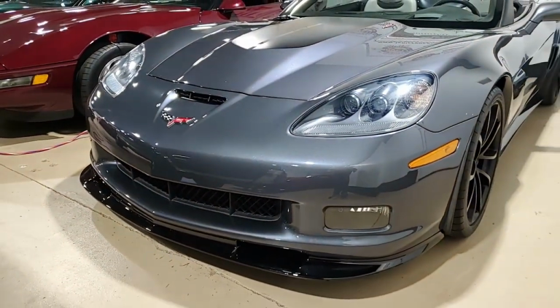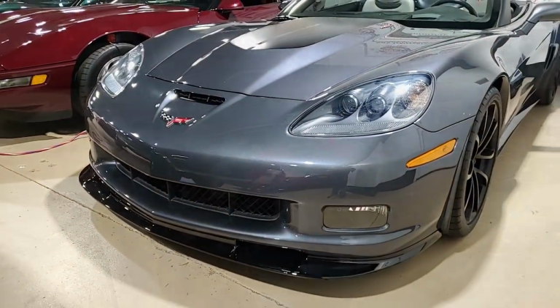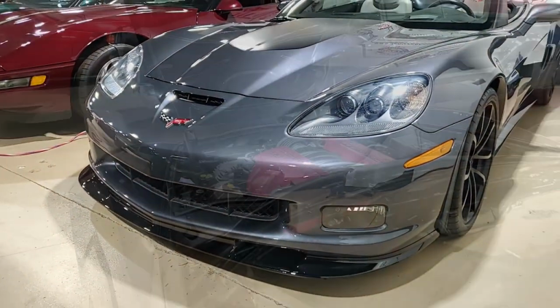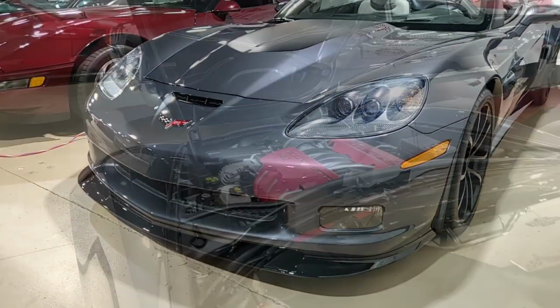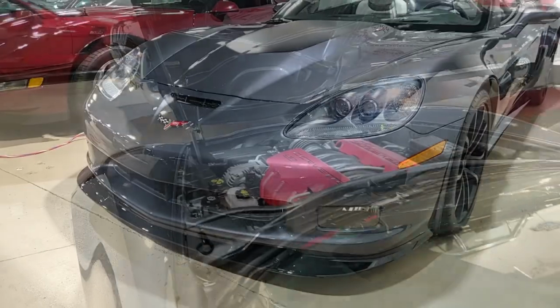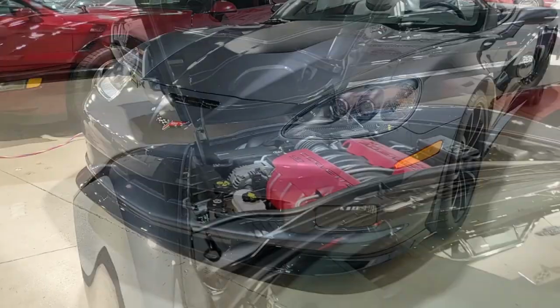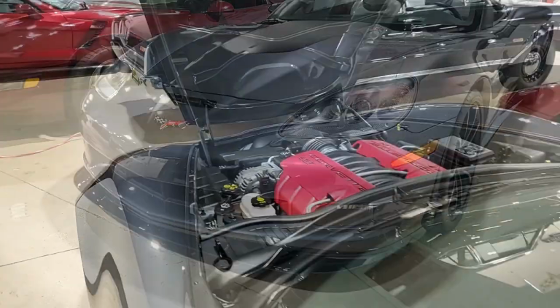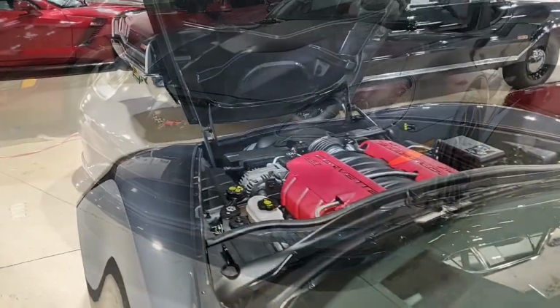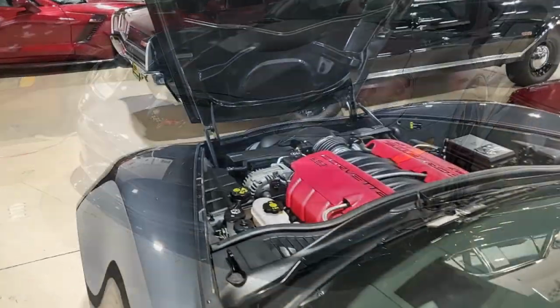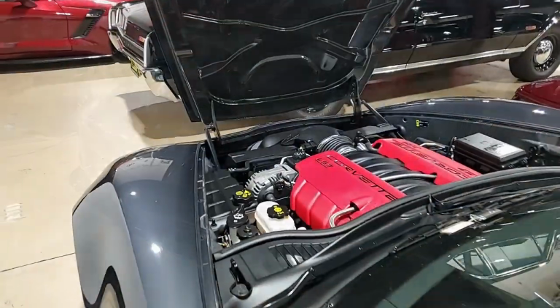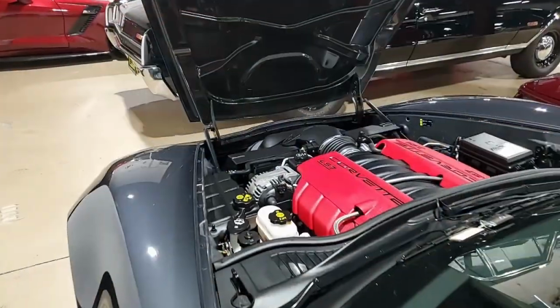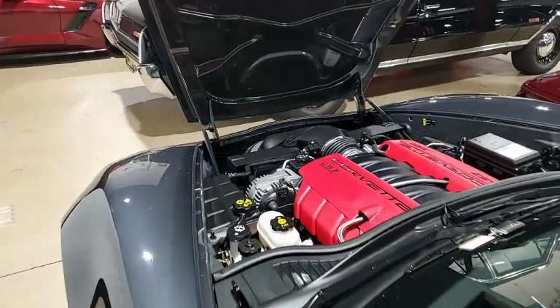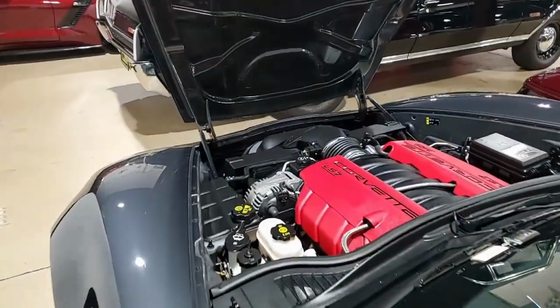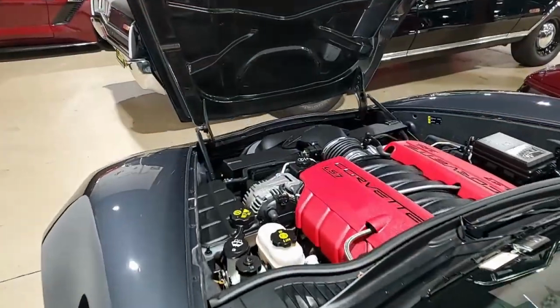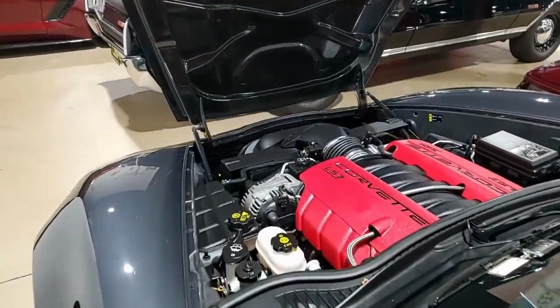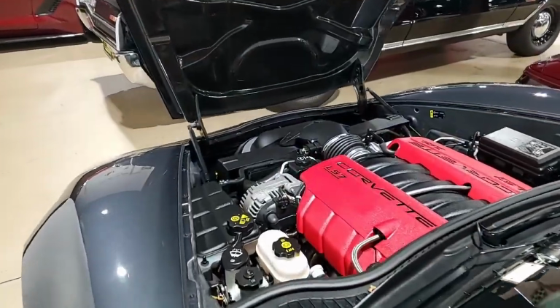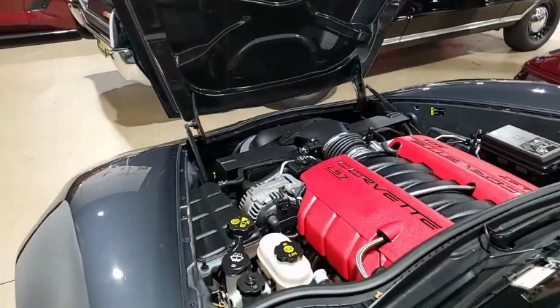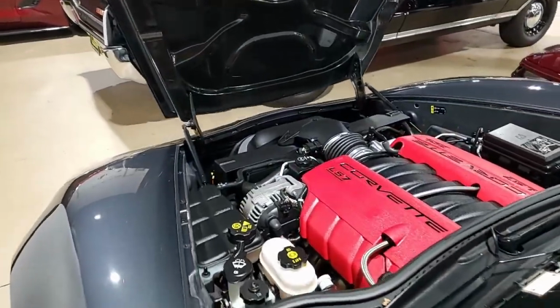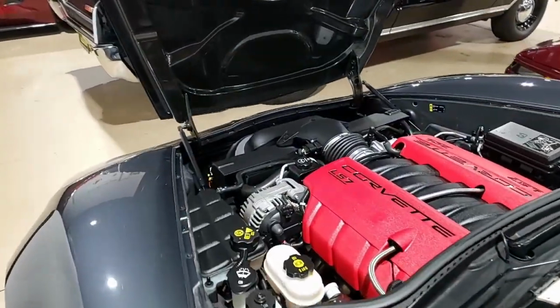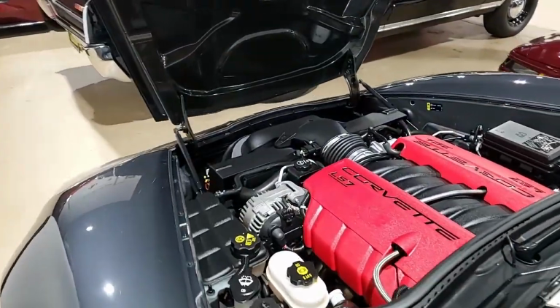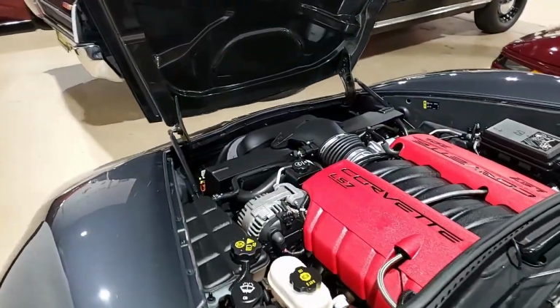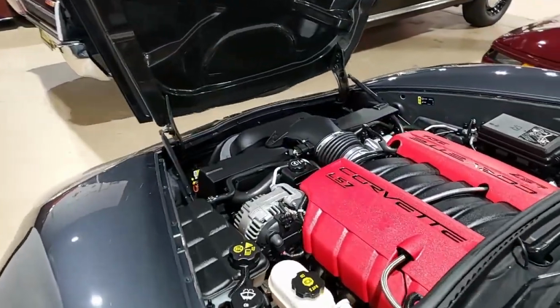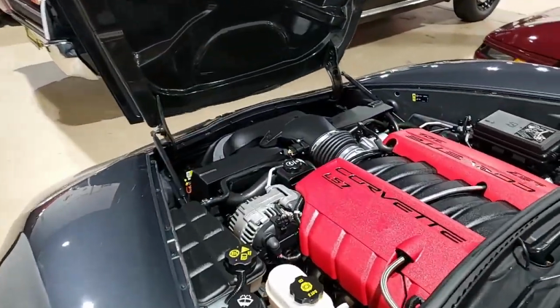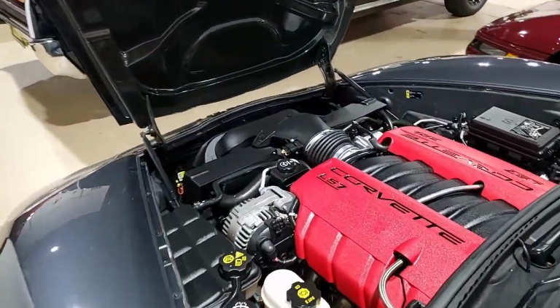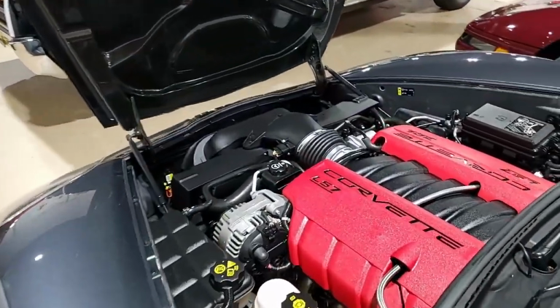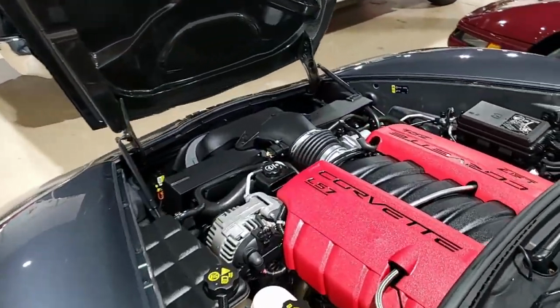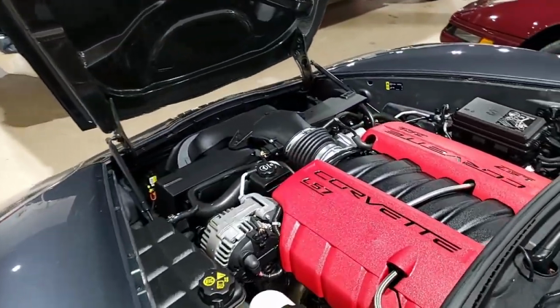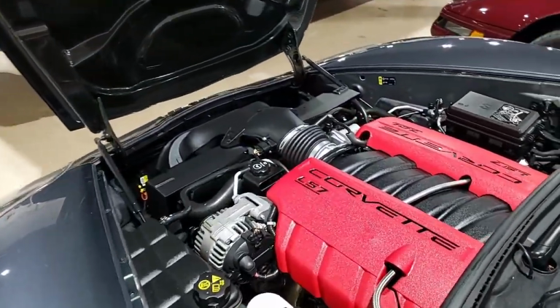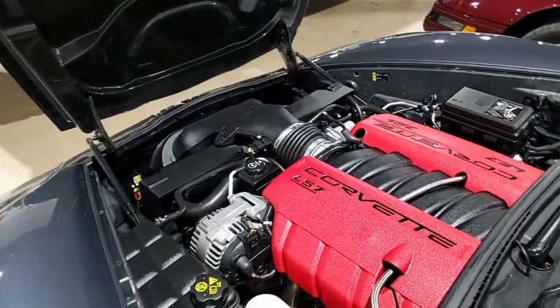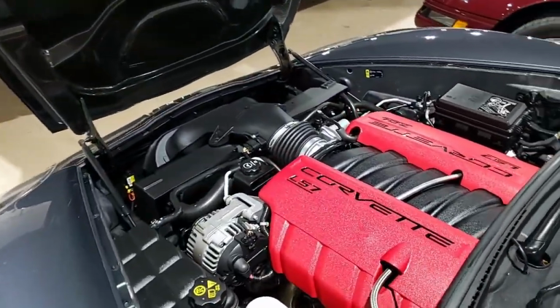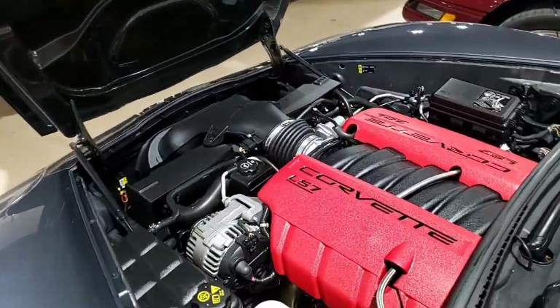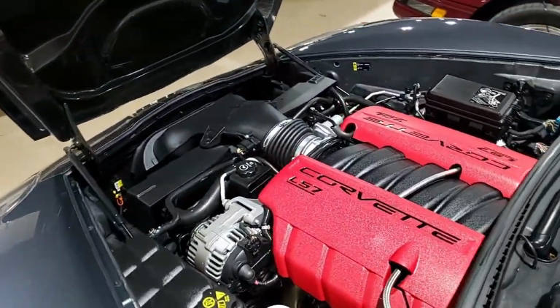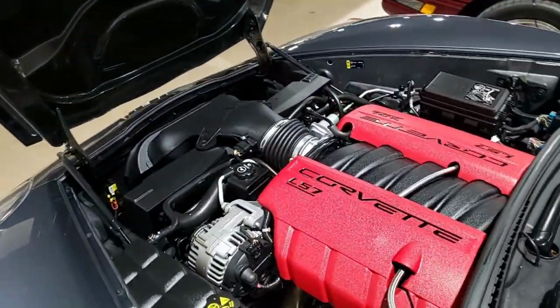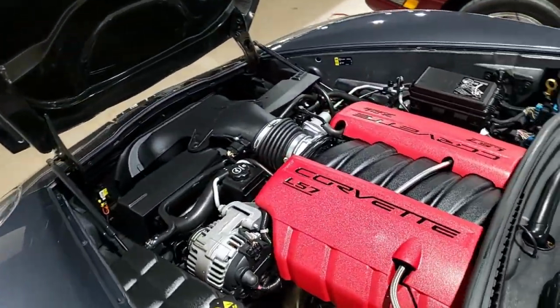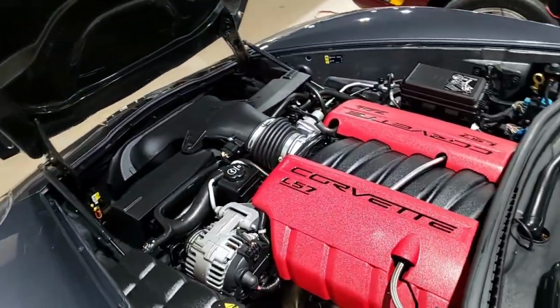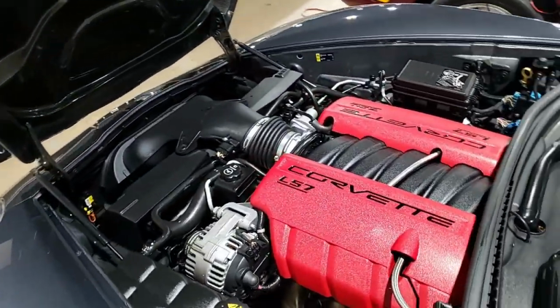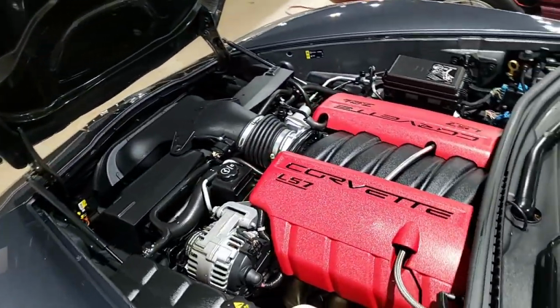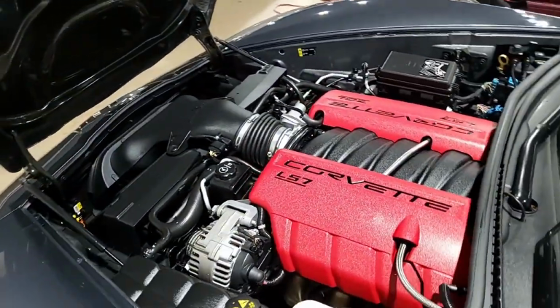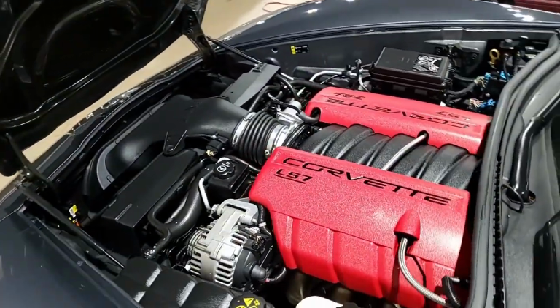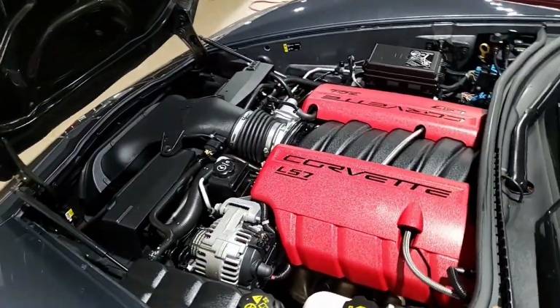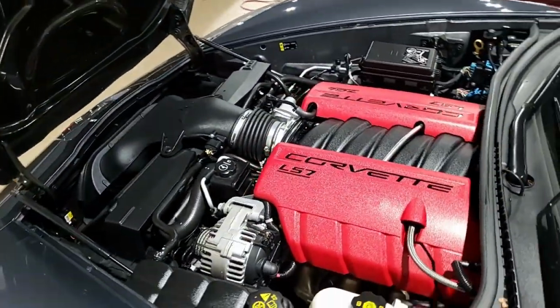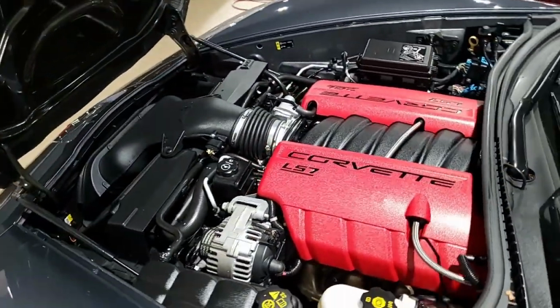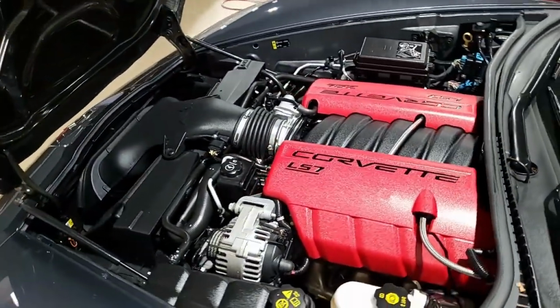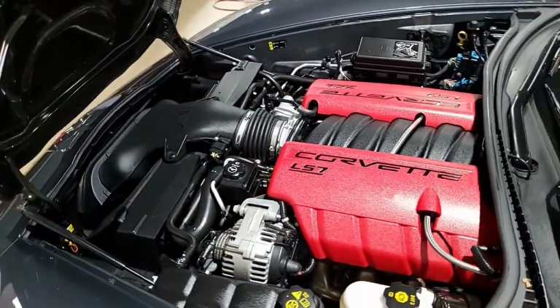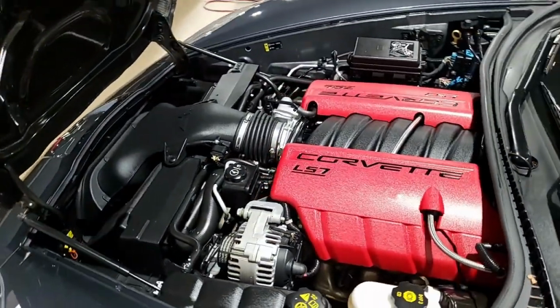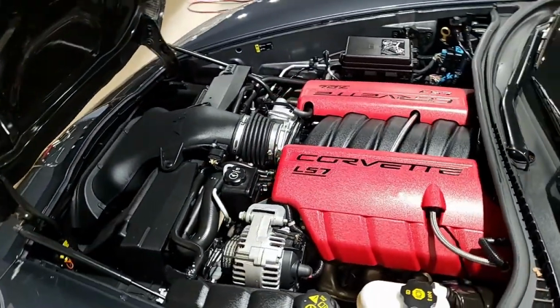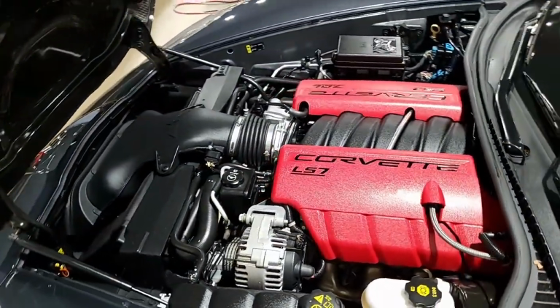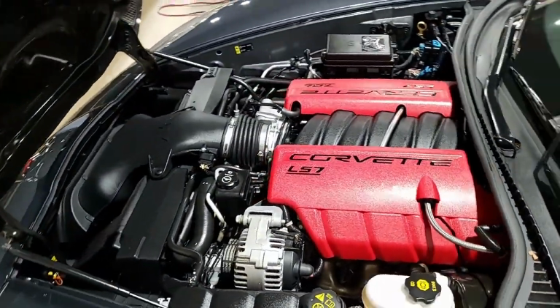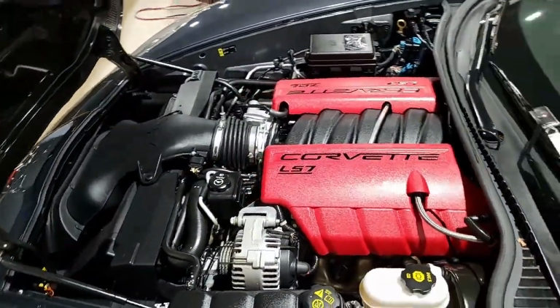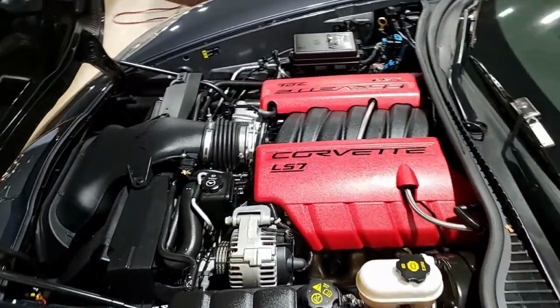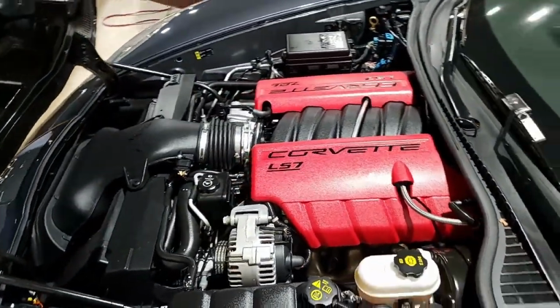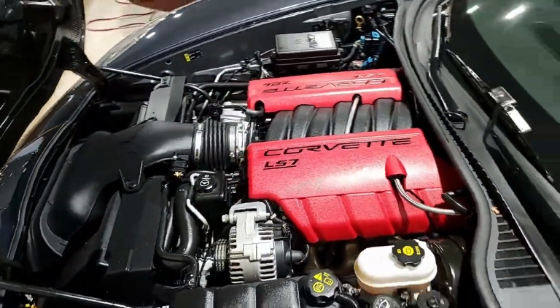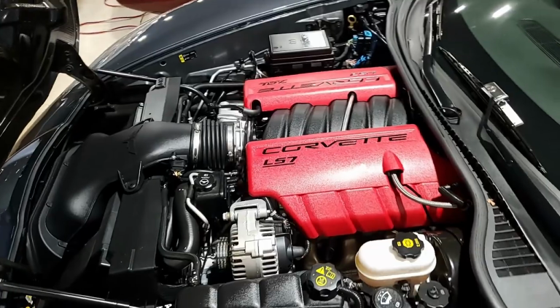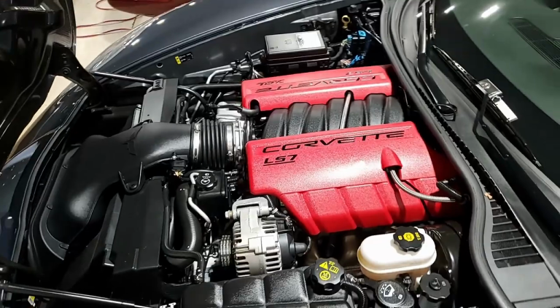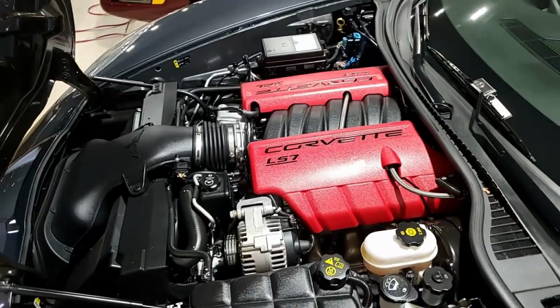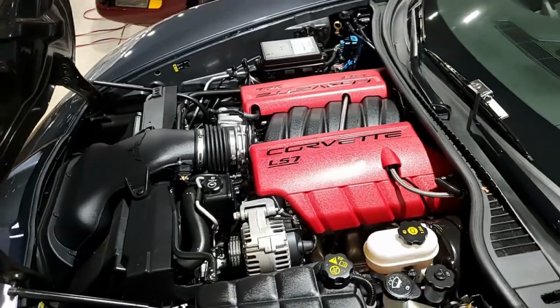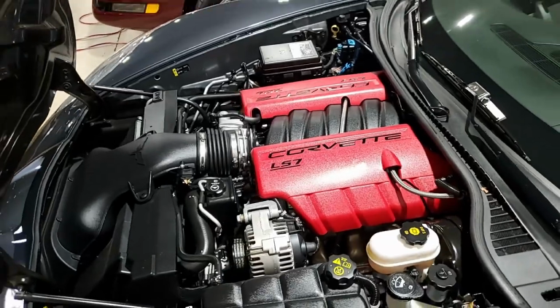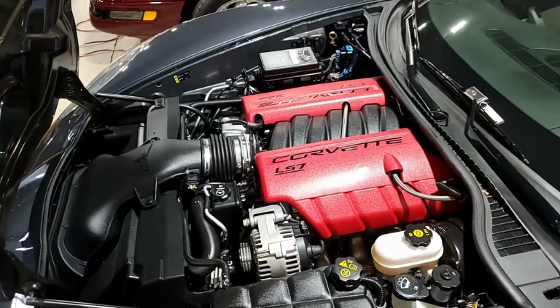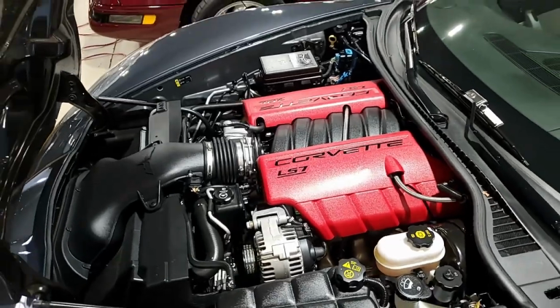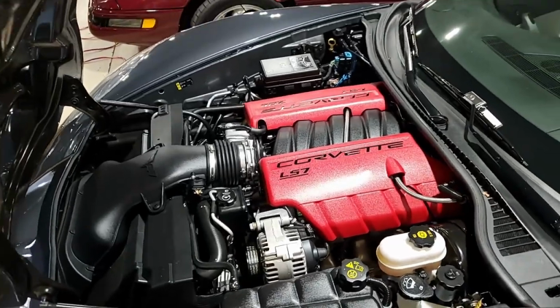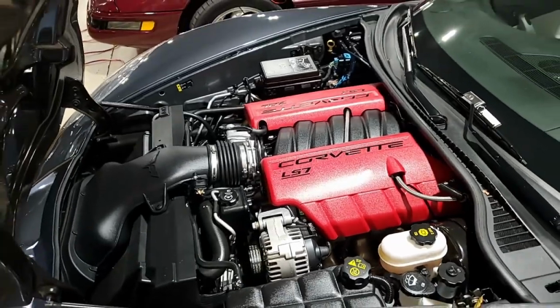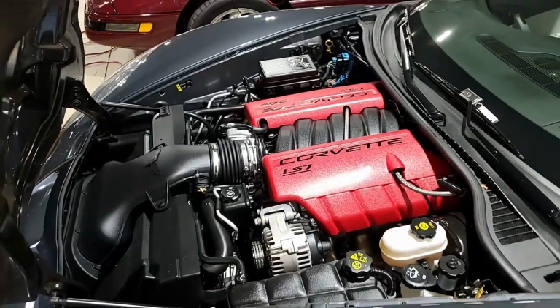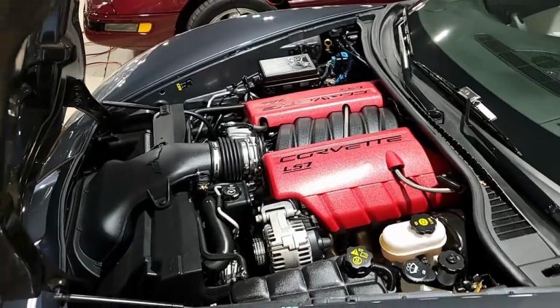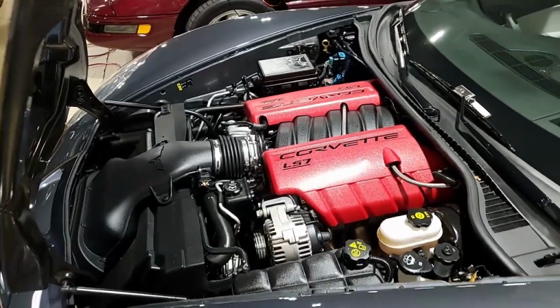Under the hood you'll find a 505 horsepower LS7 engine with a six-speed manual transmission. It's going to be fun to drive.